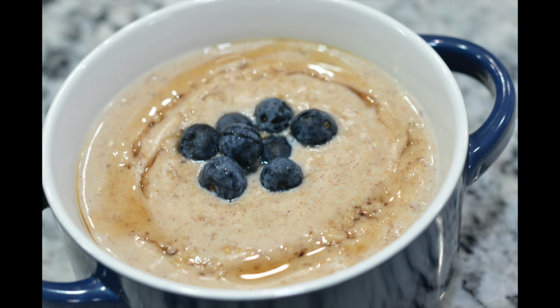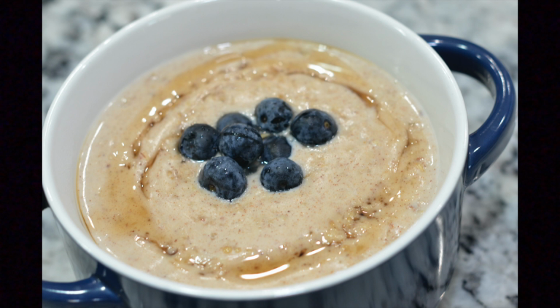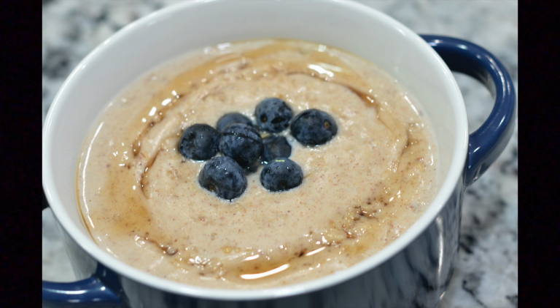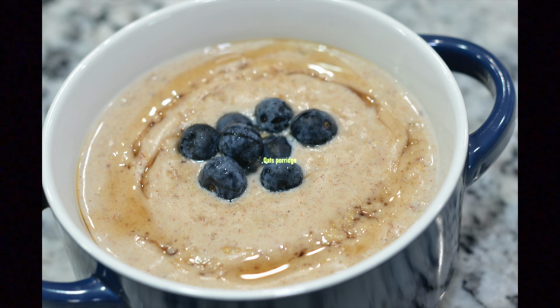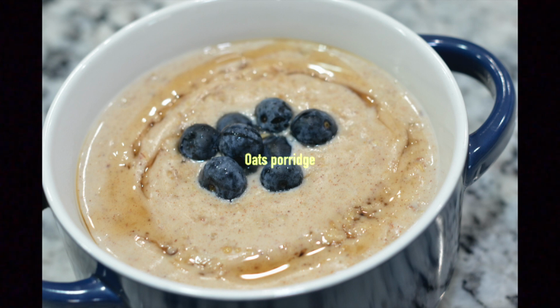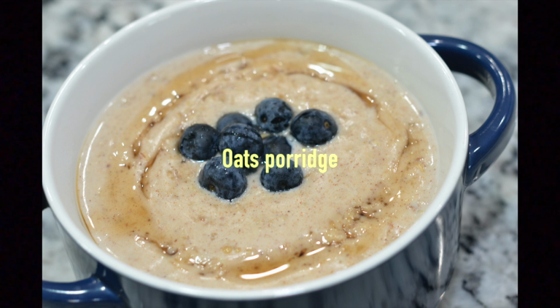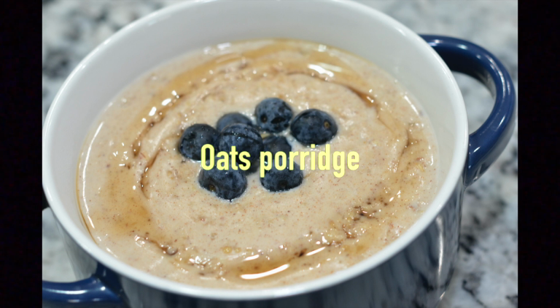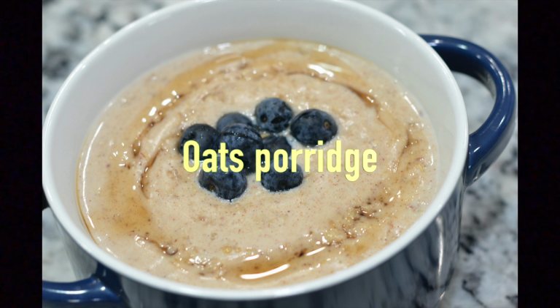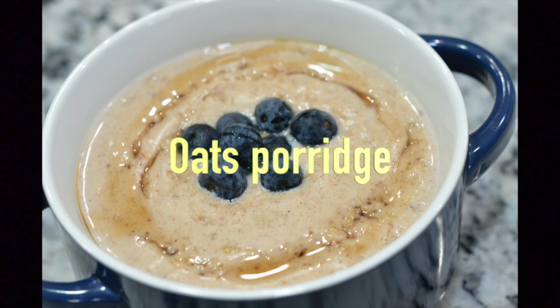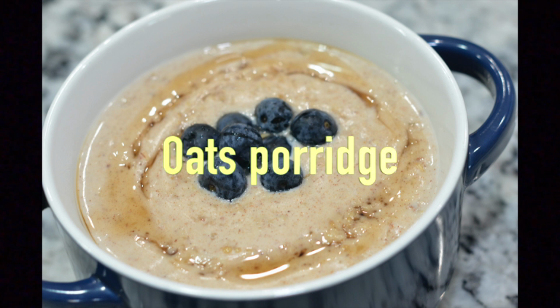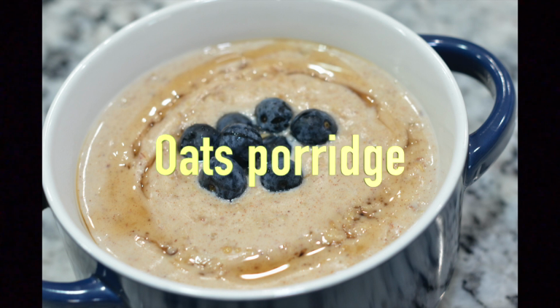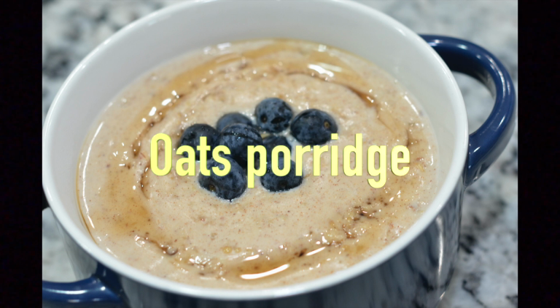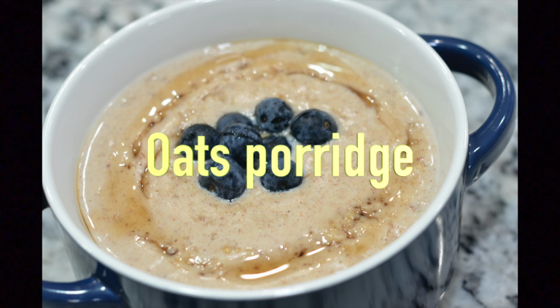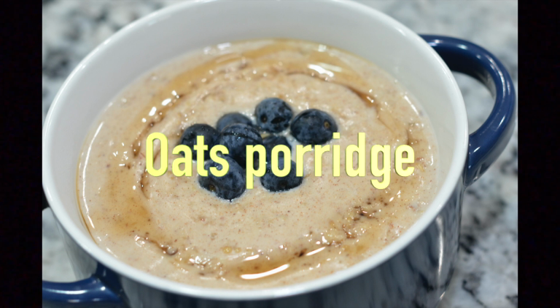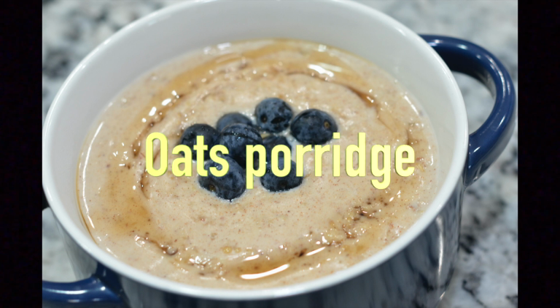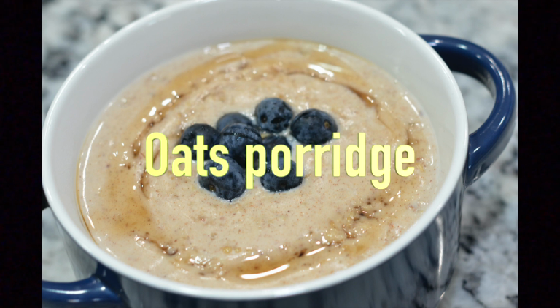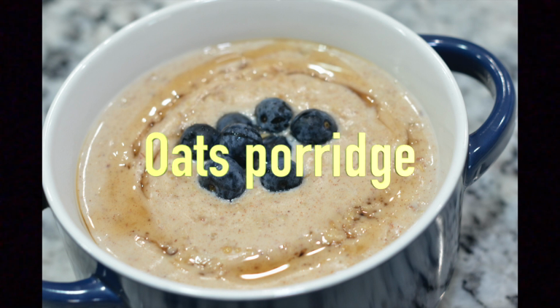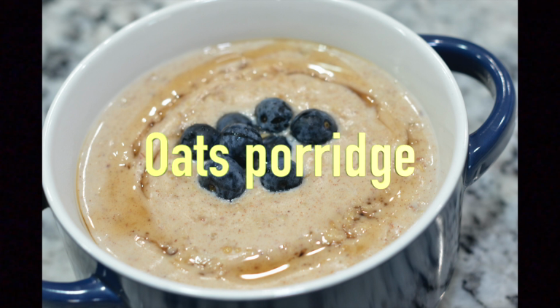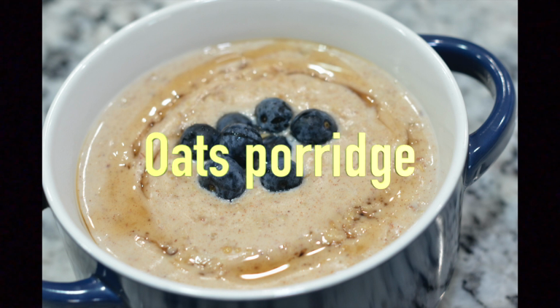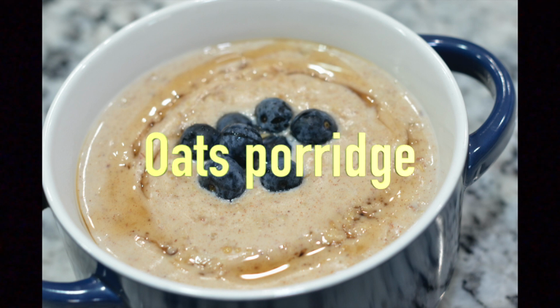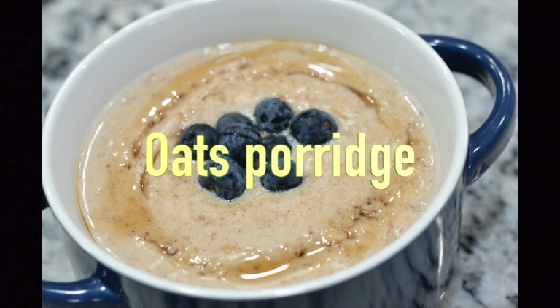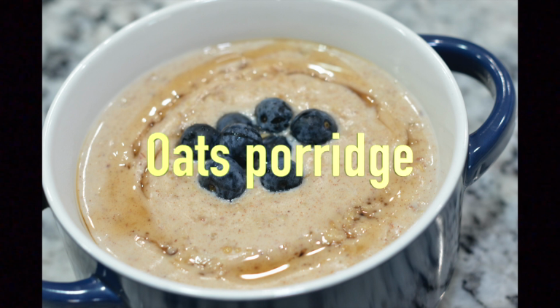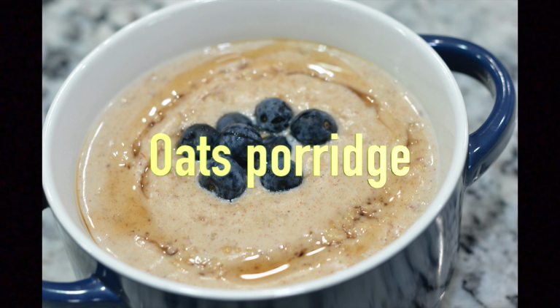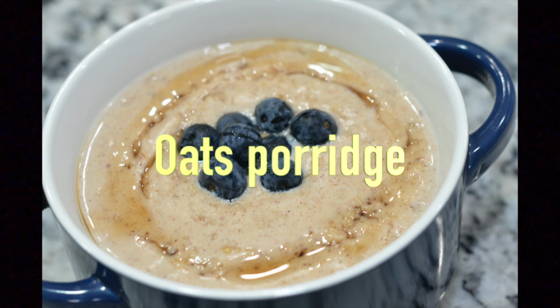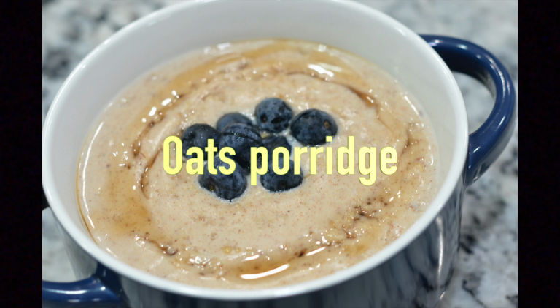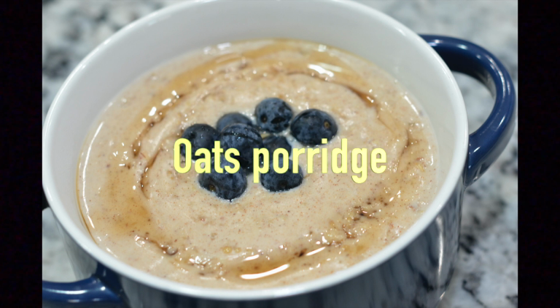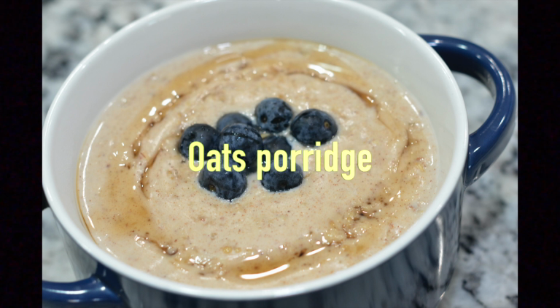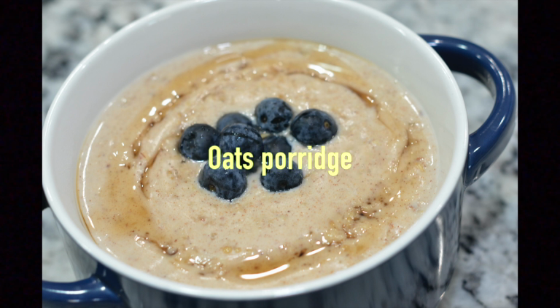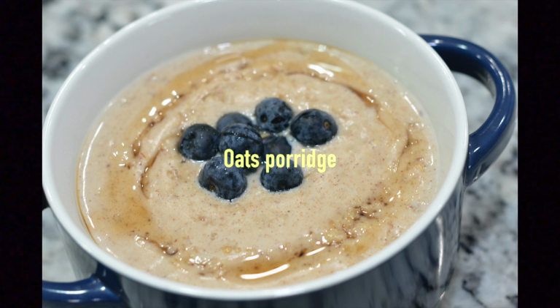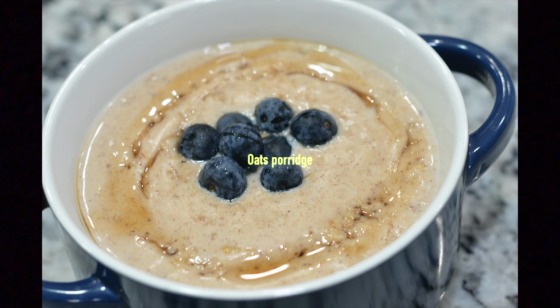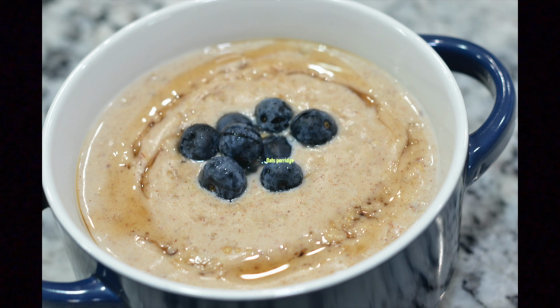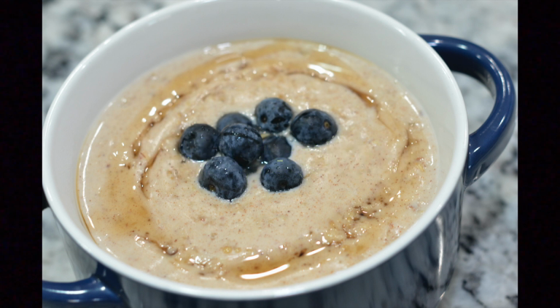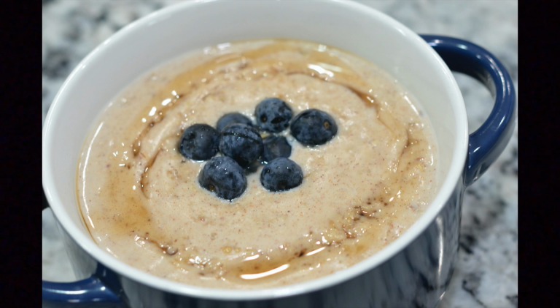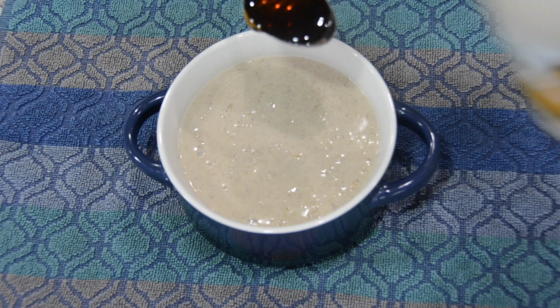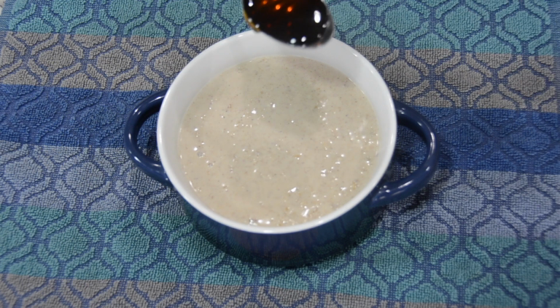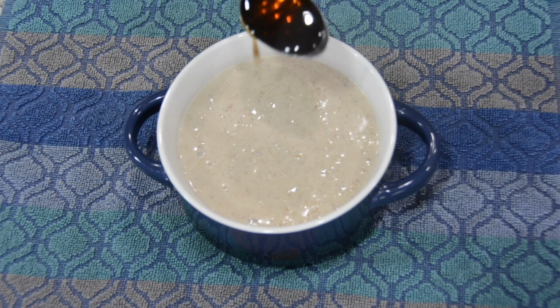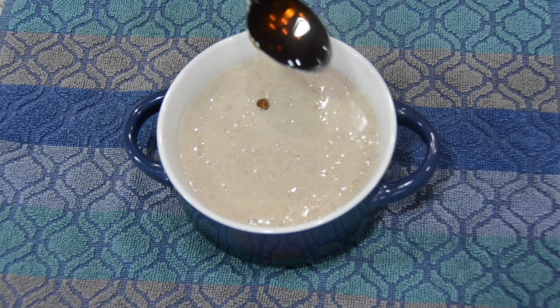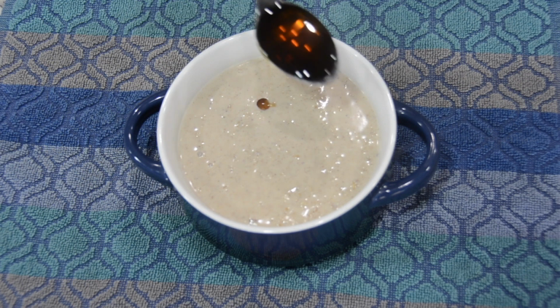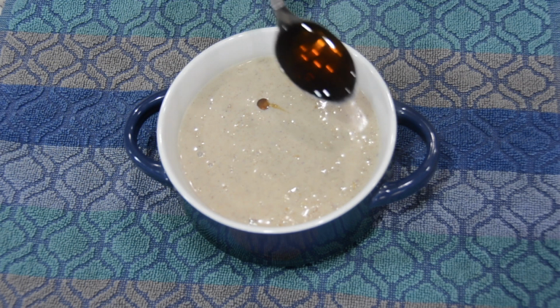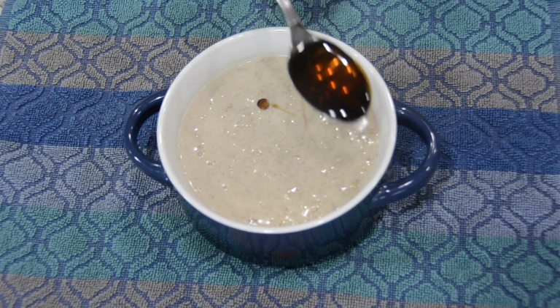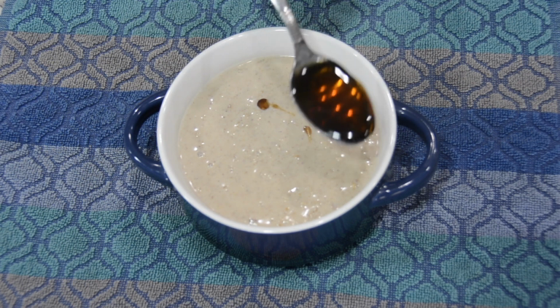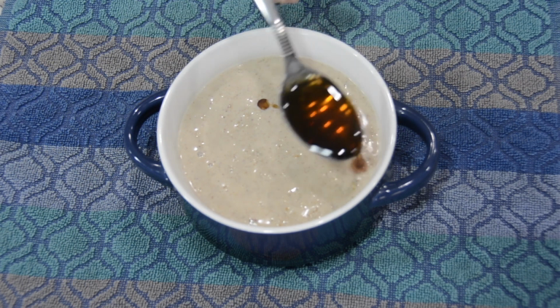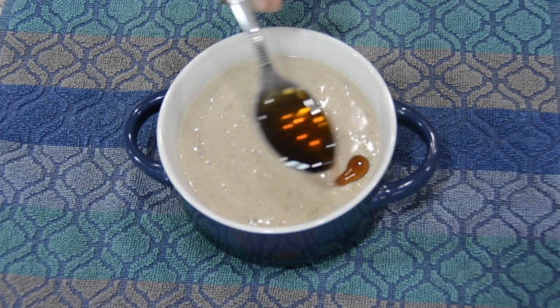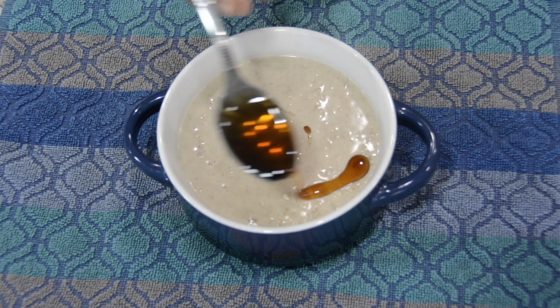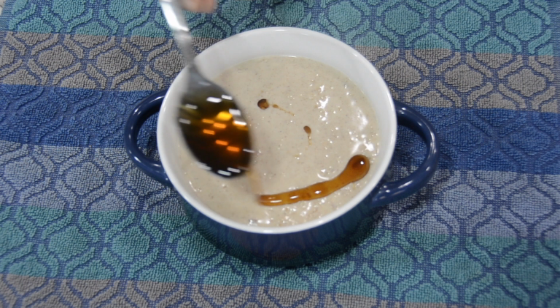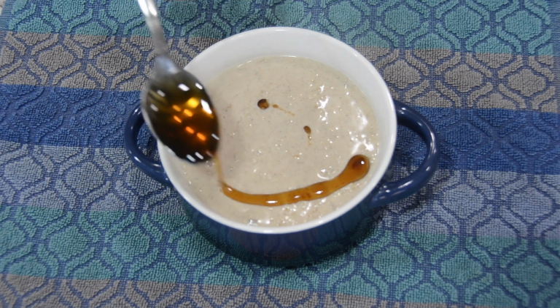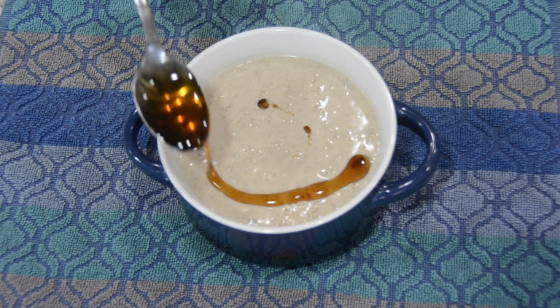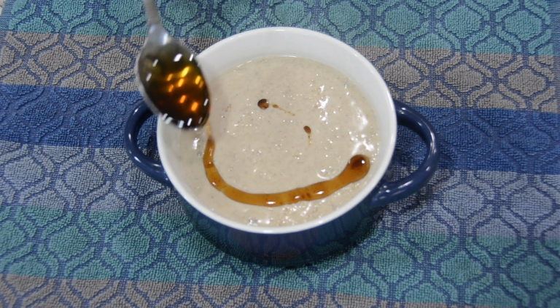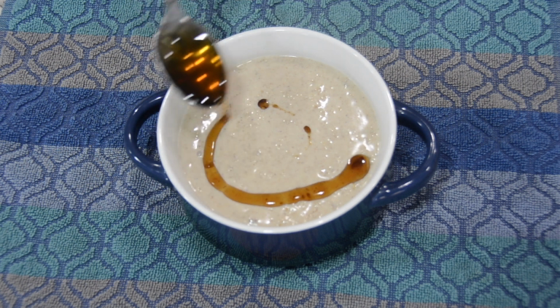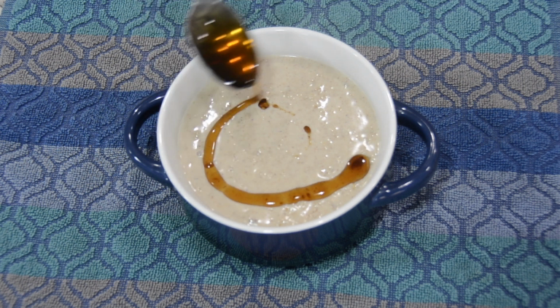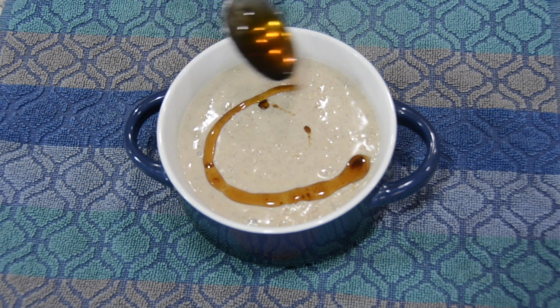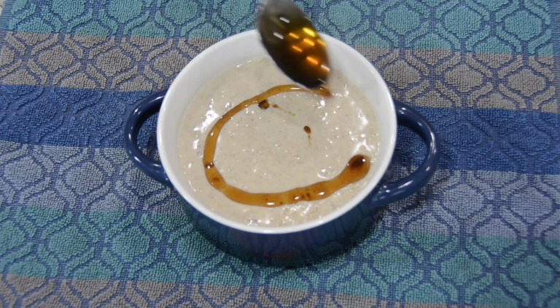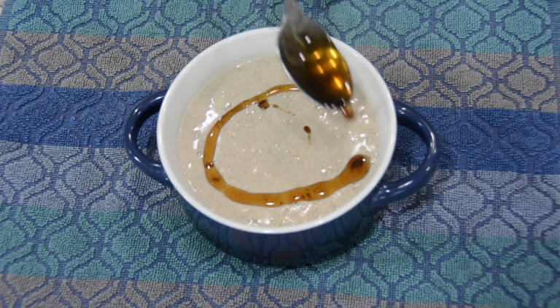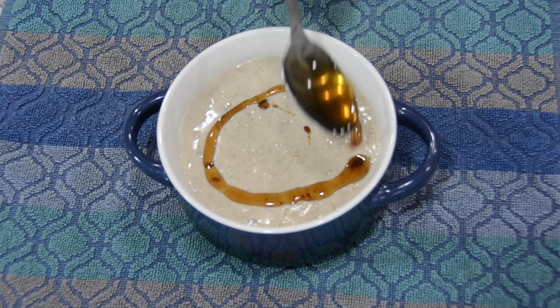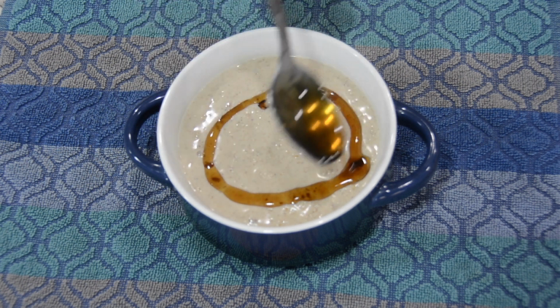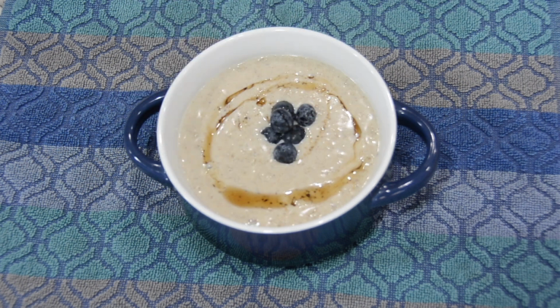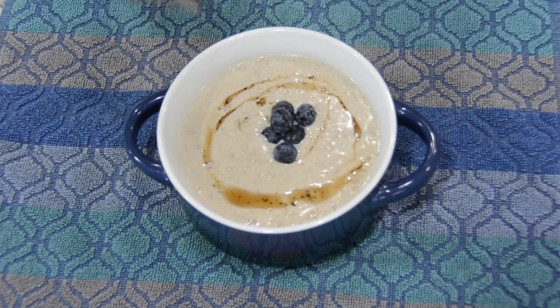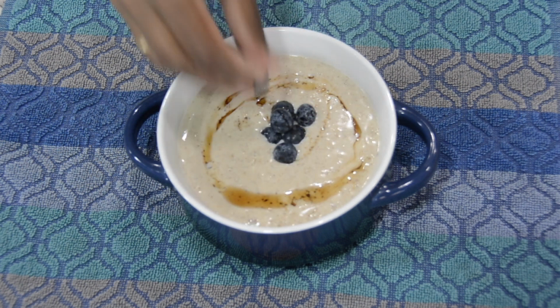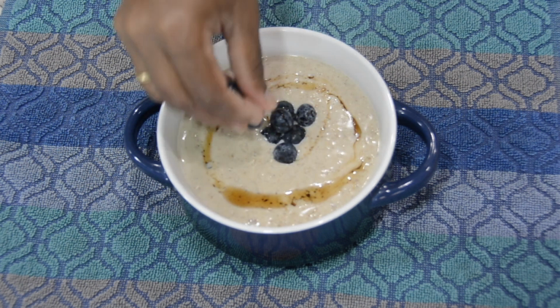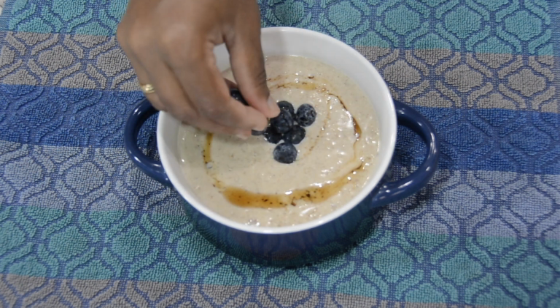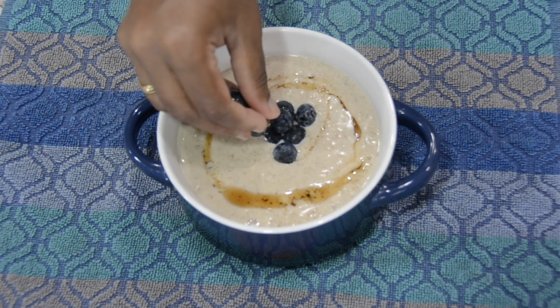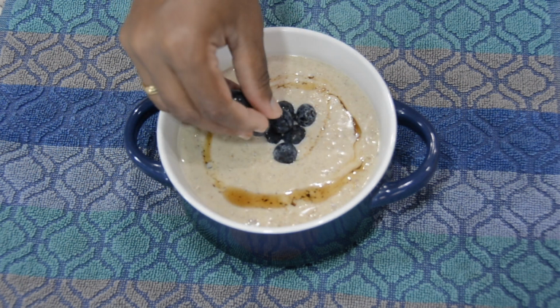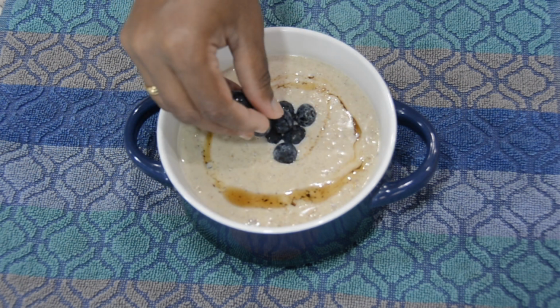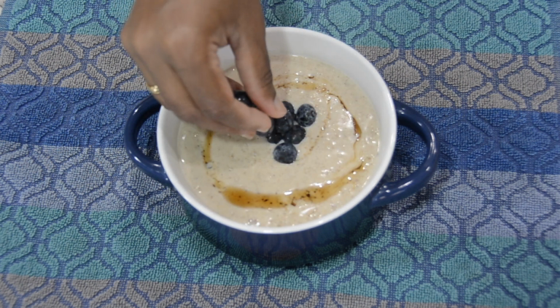Hello! Welcome back to Veggie's Kitchen. Today, I will show you a simple recipe of Oats Porridge.